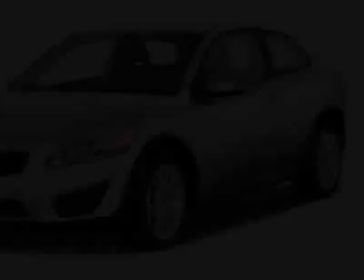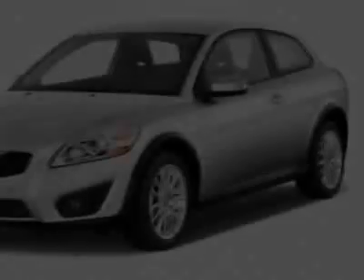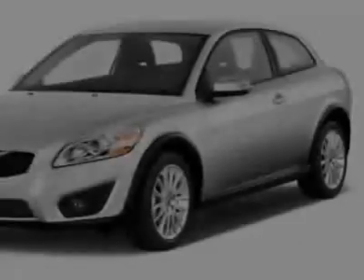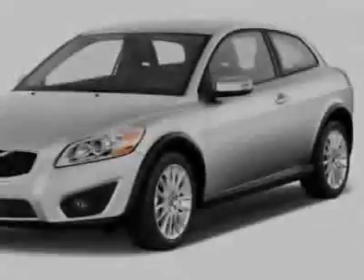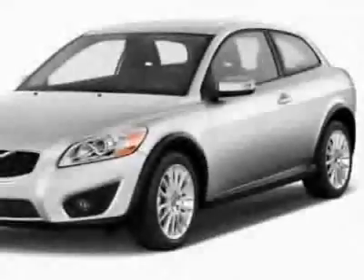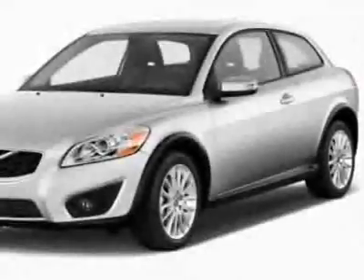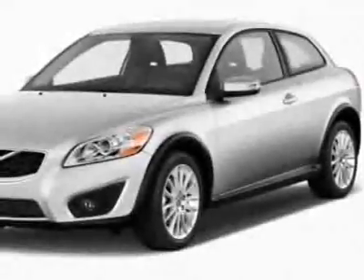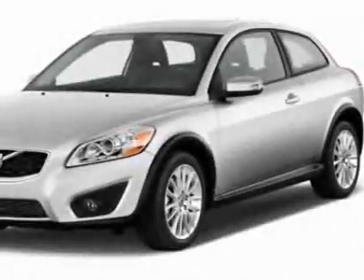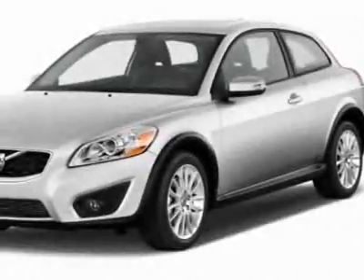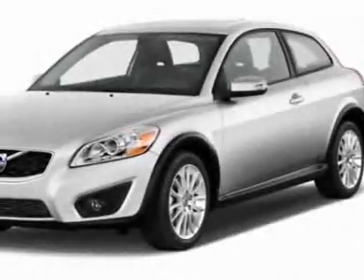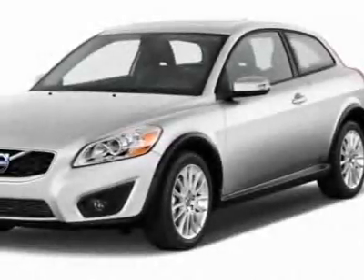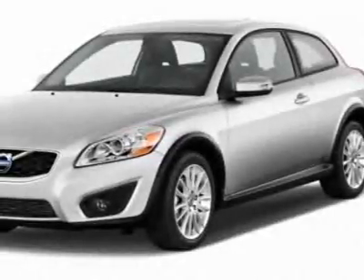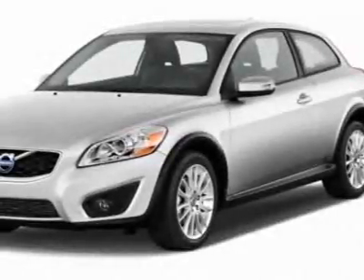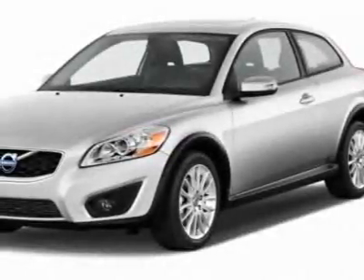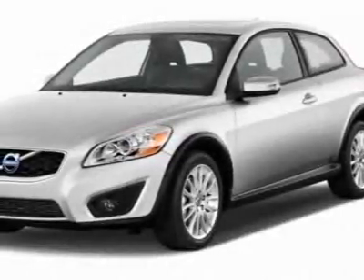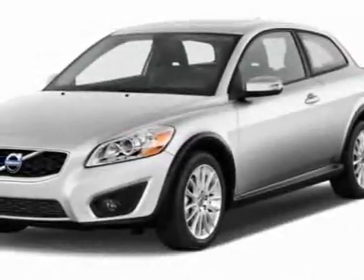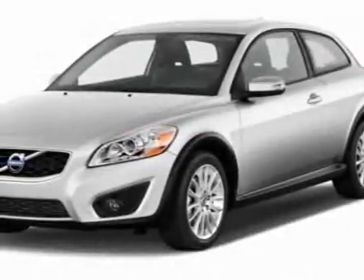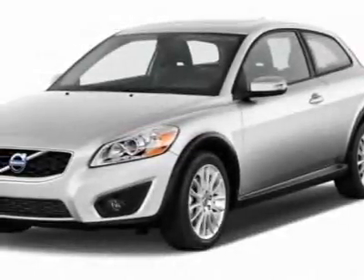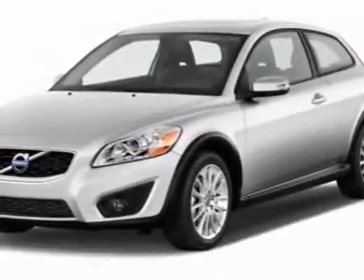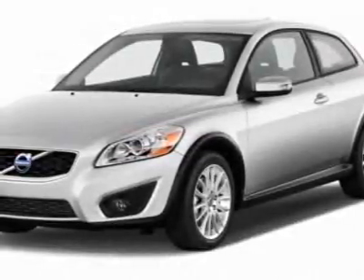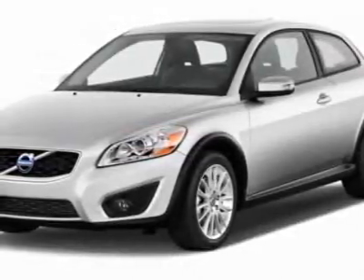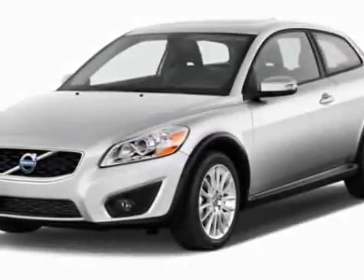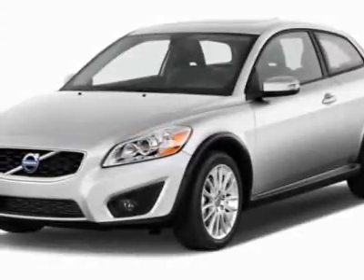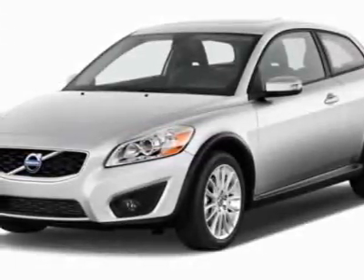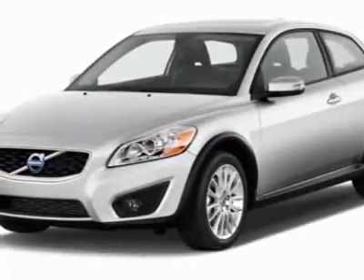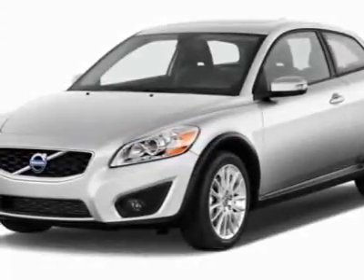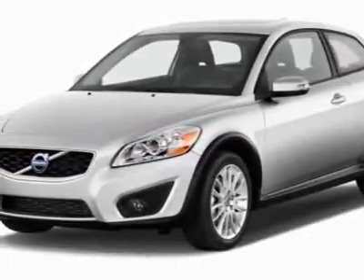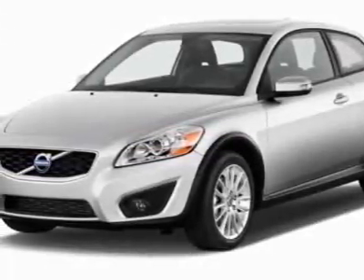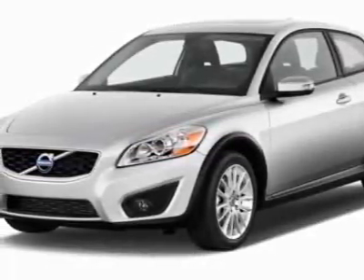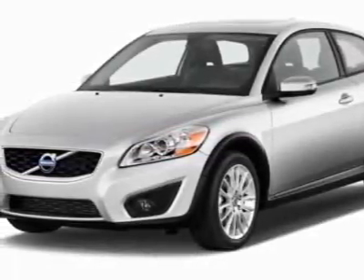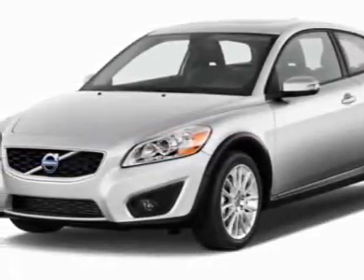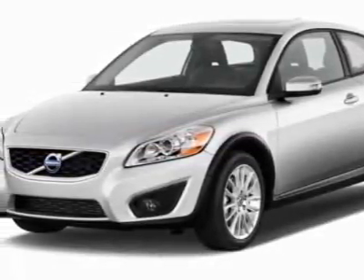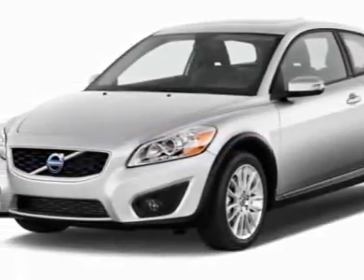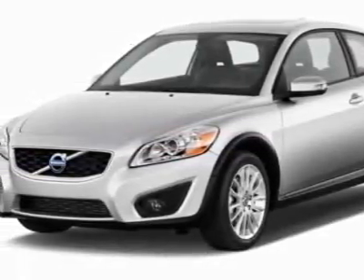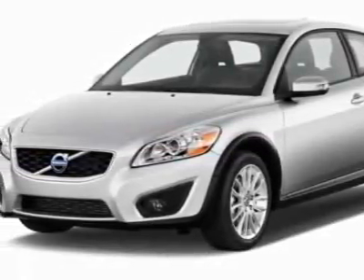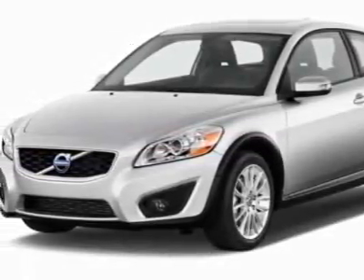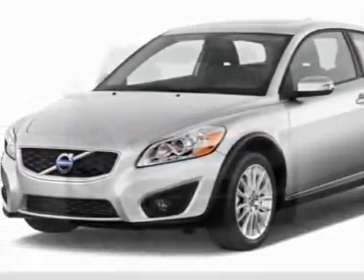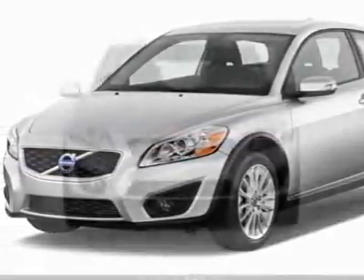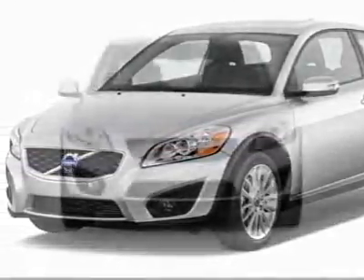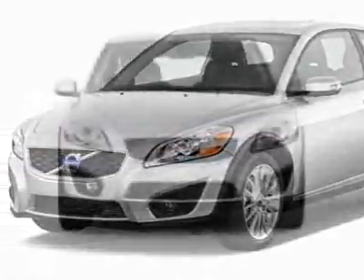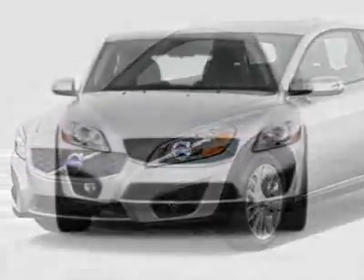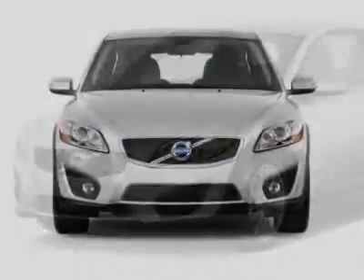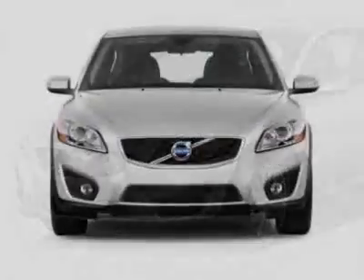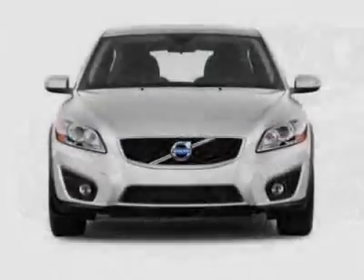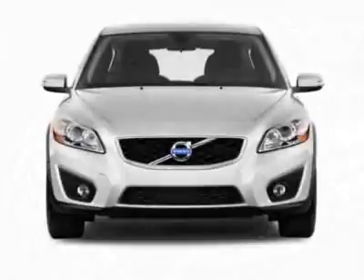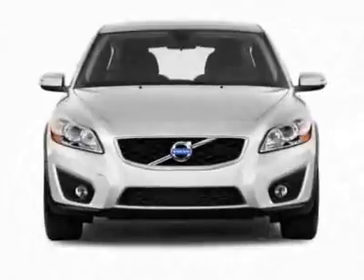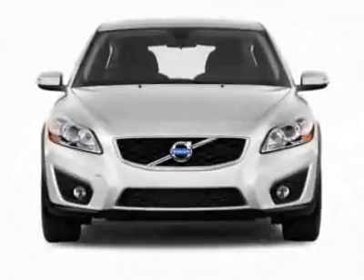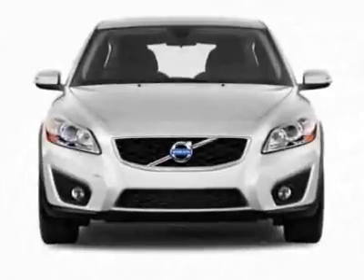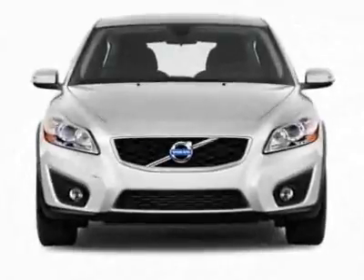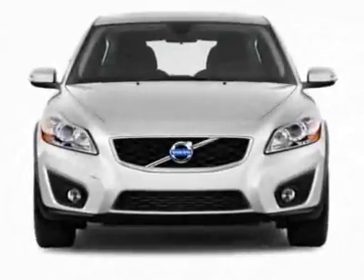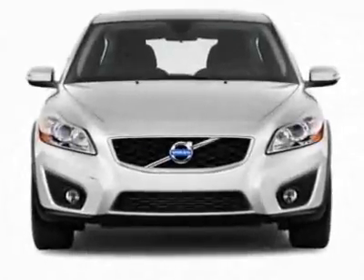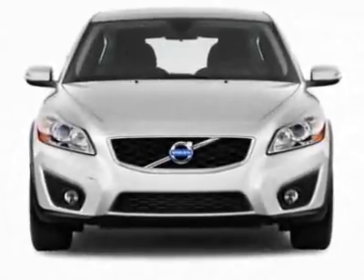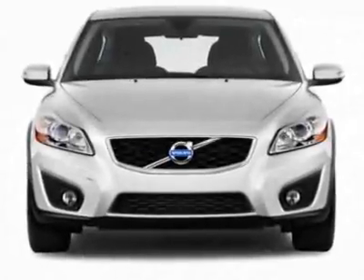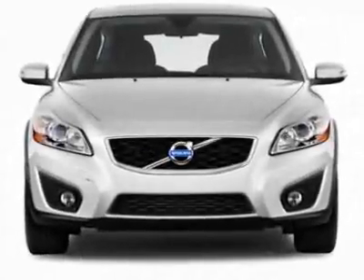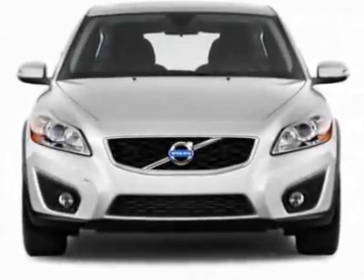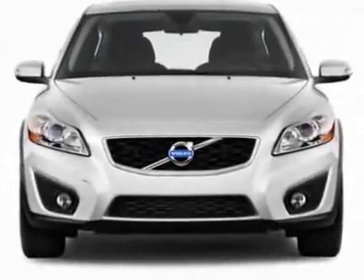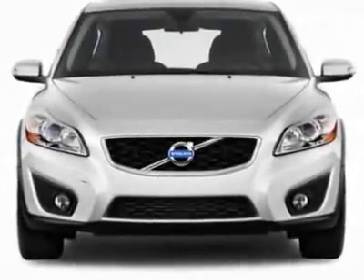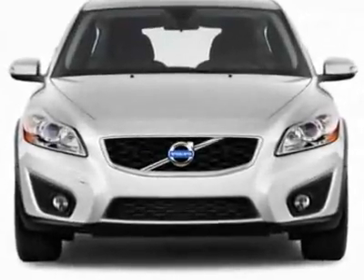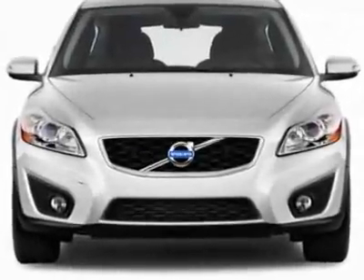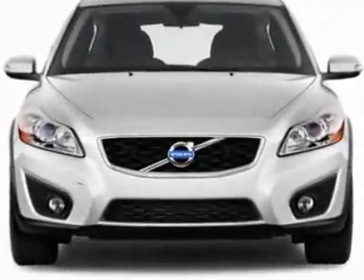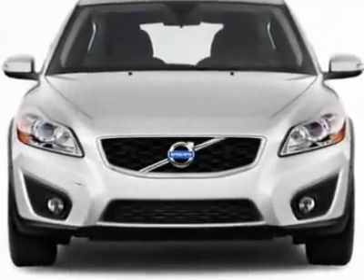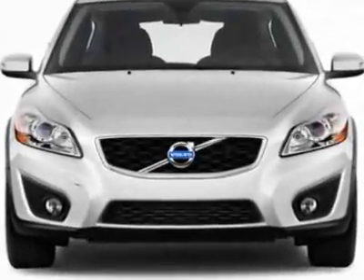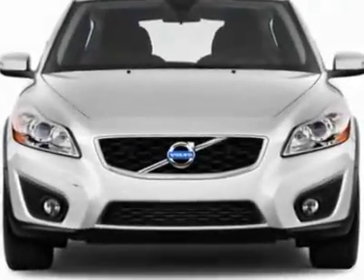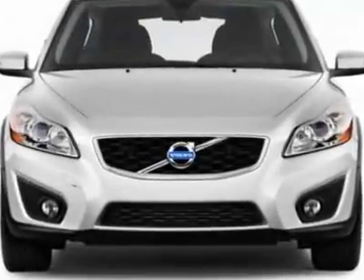Take a look at this new 2011 Volvo C30. For your protection, this vehicle has a full factory warranty.